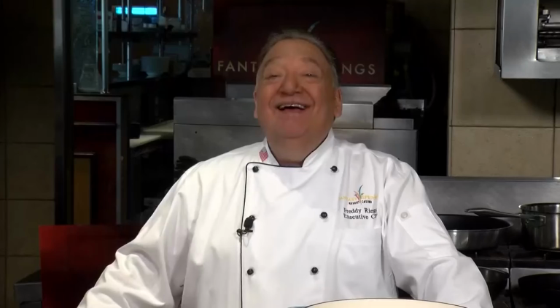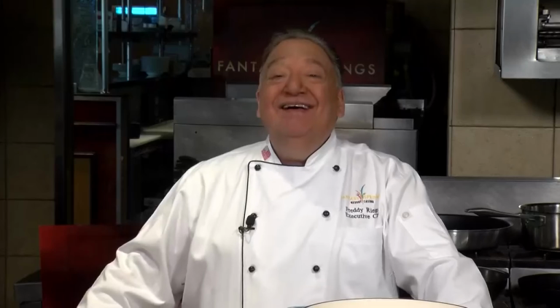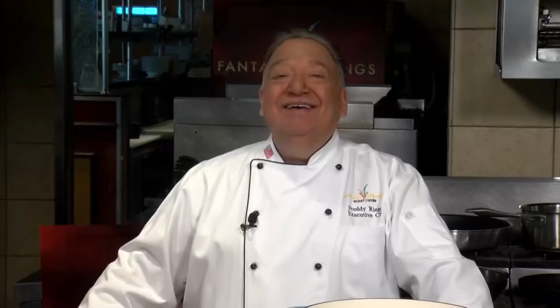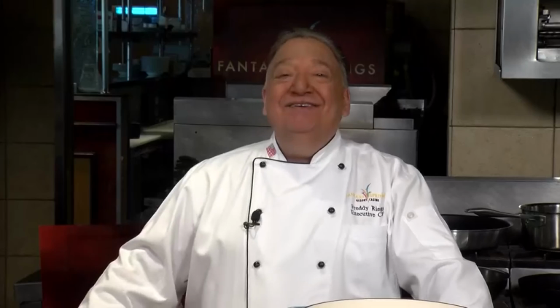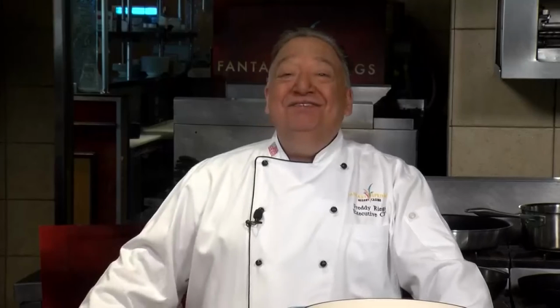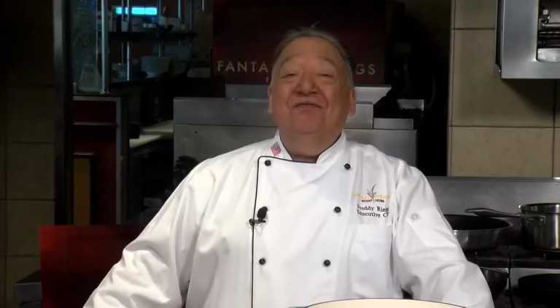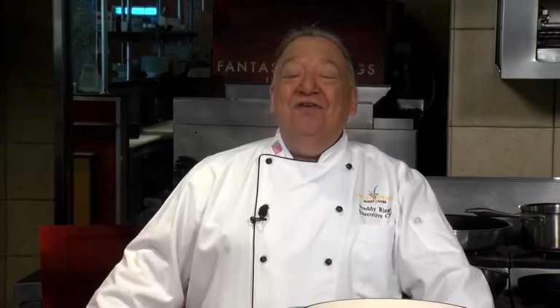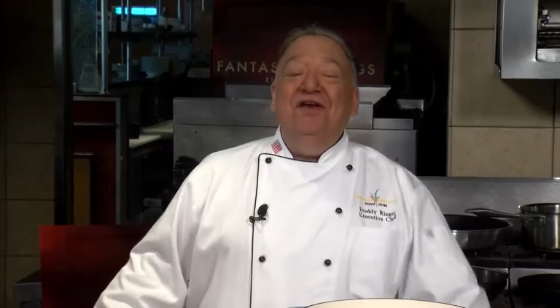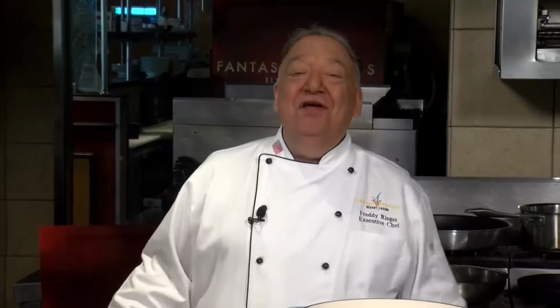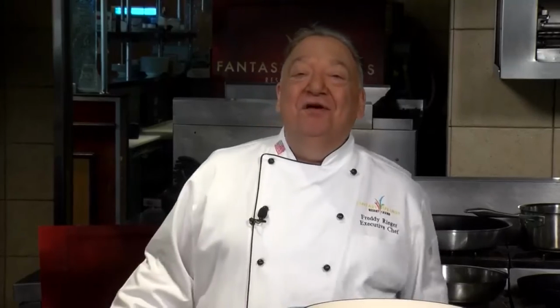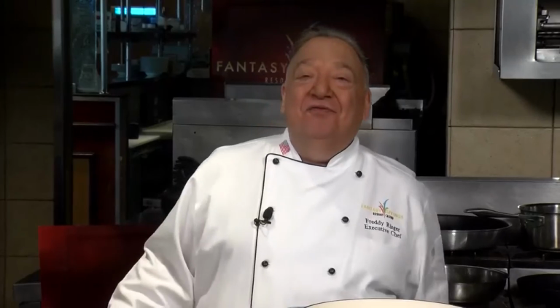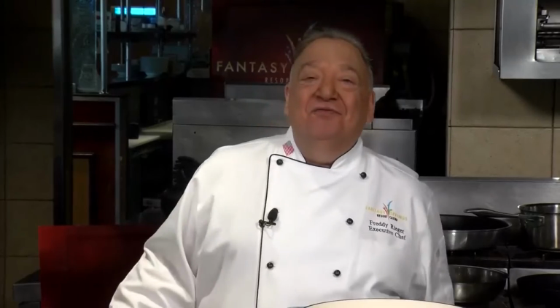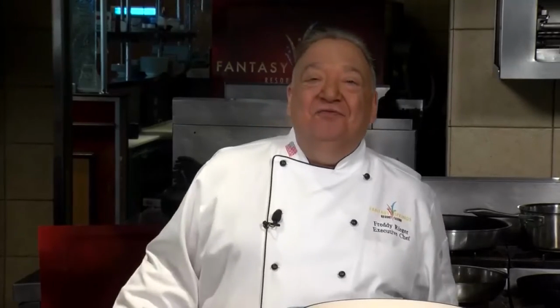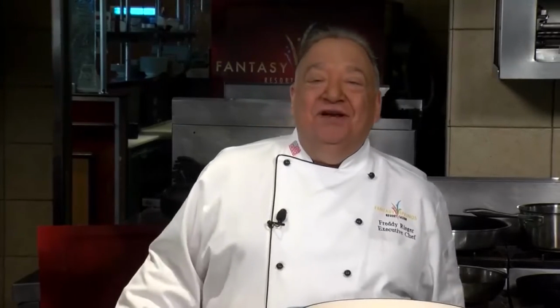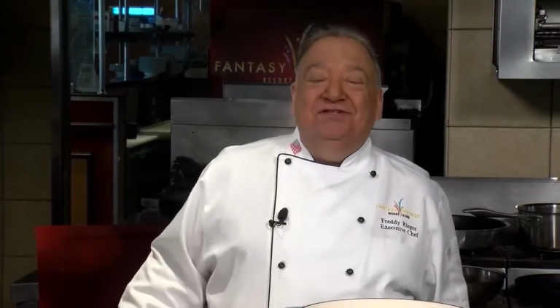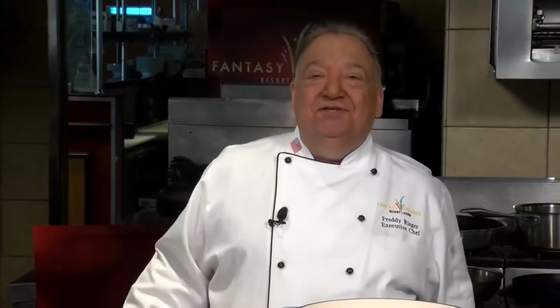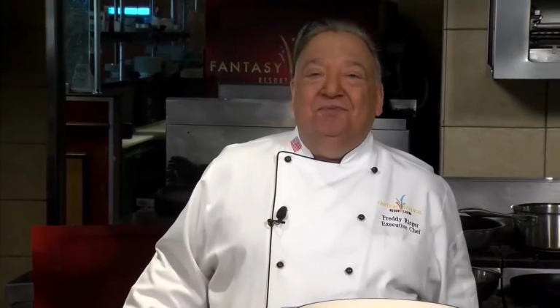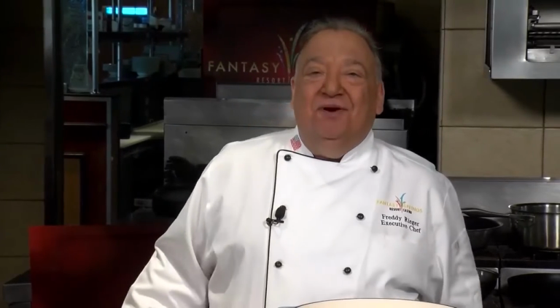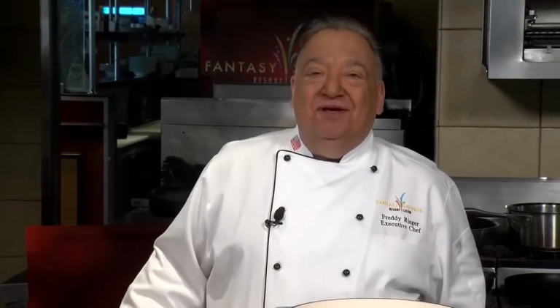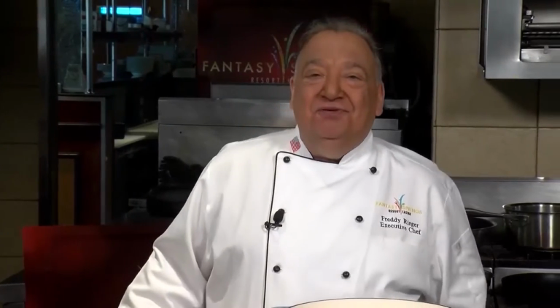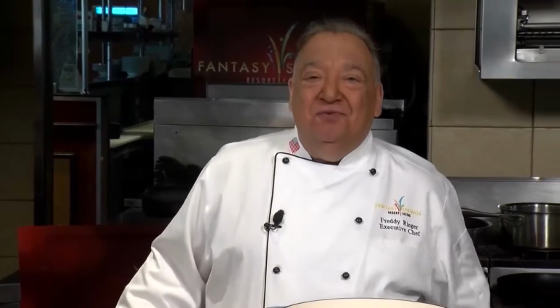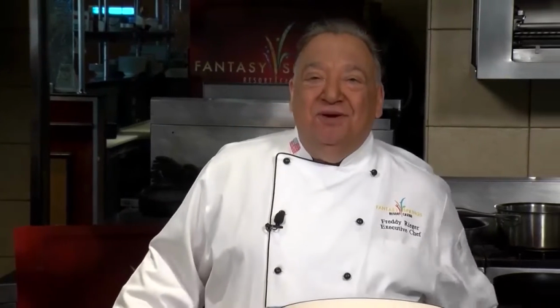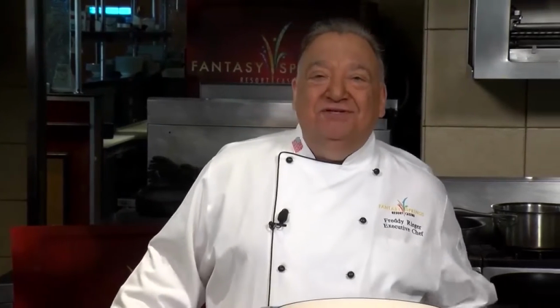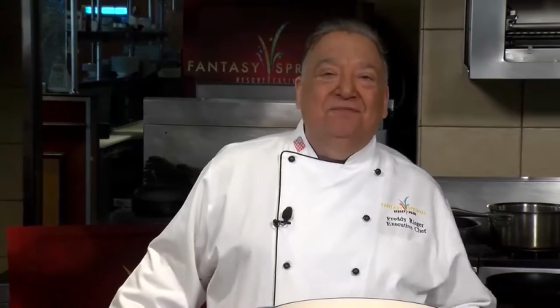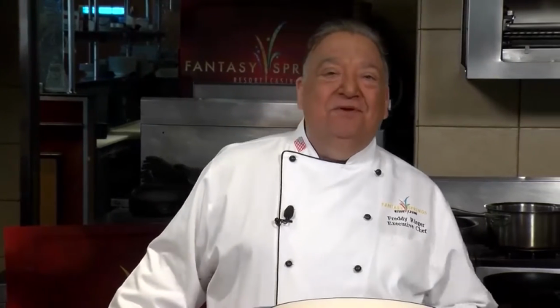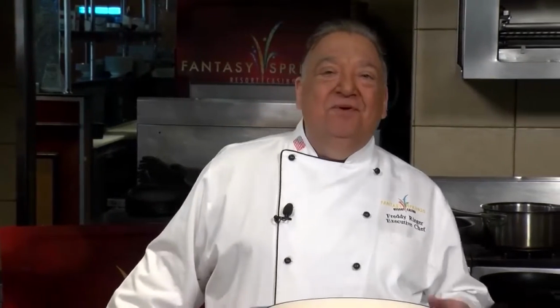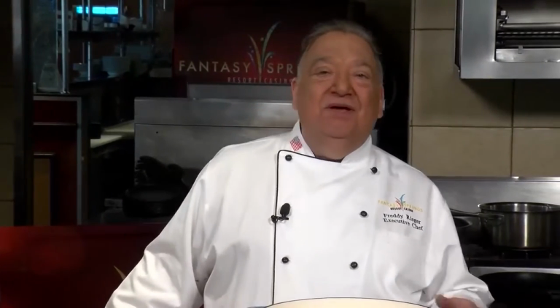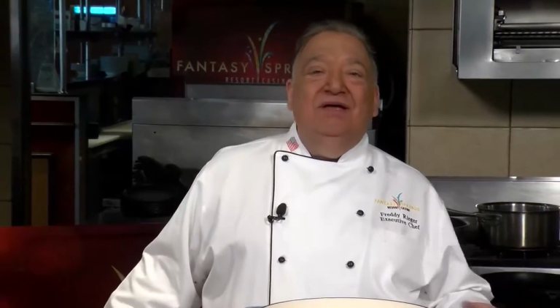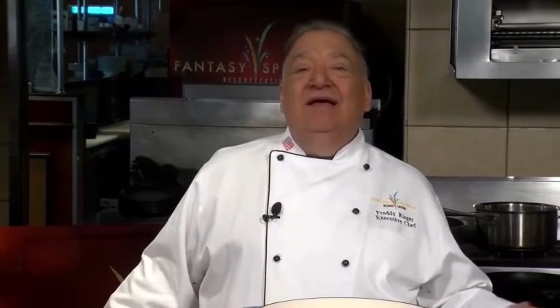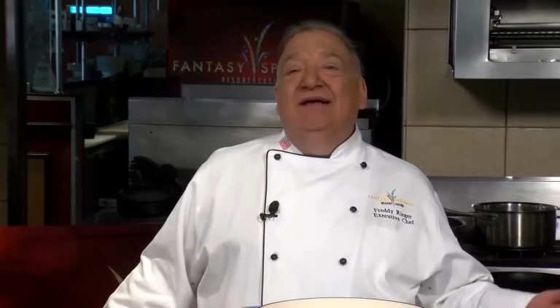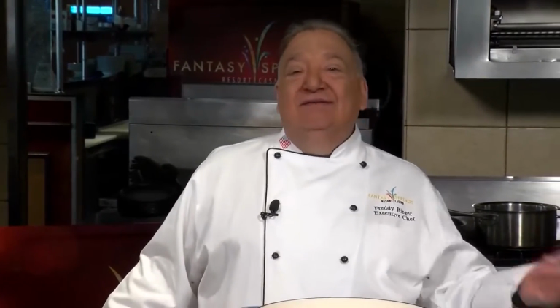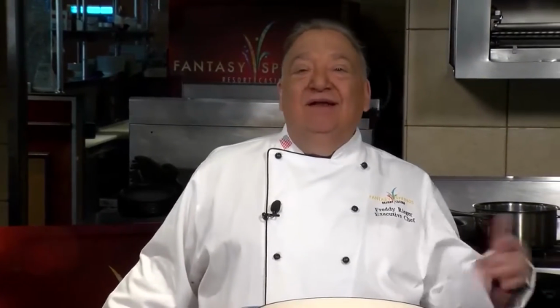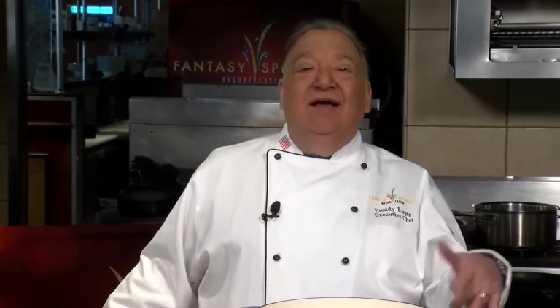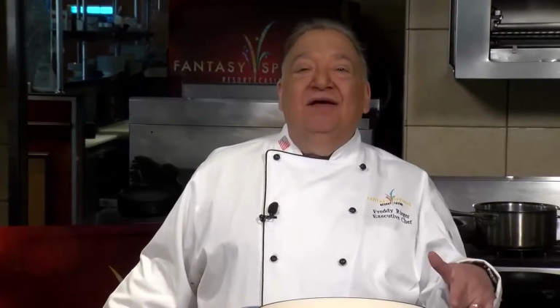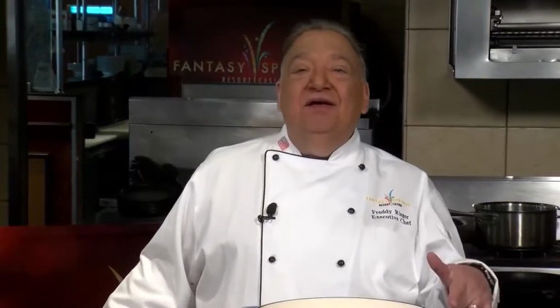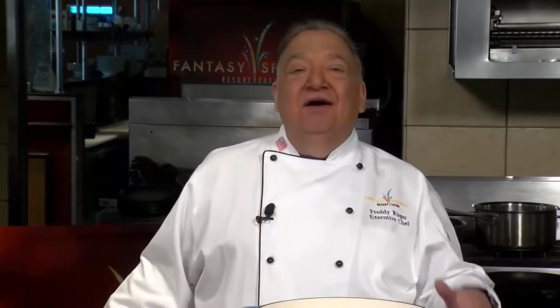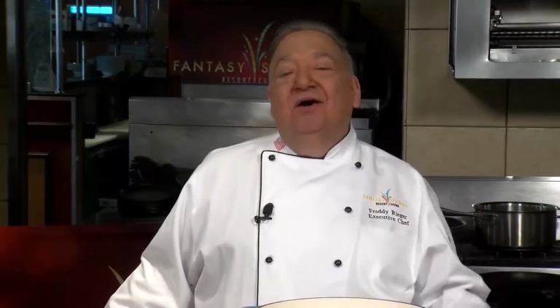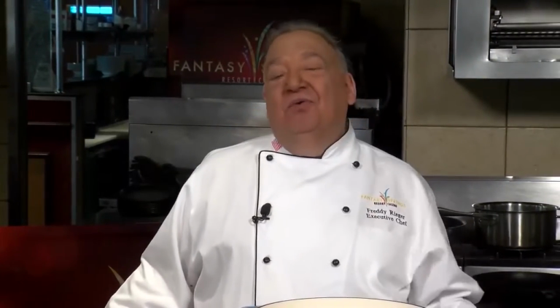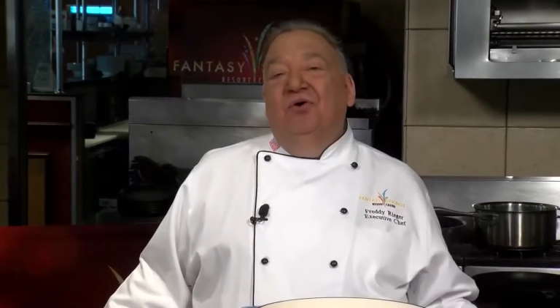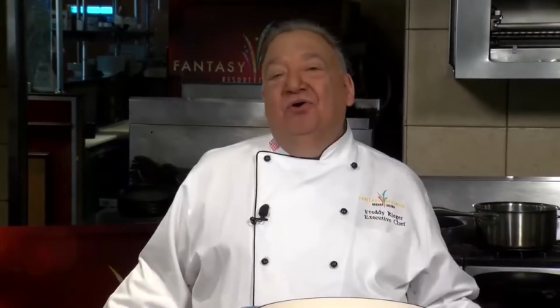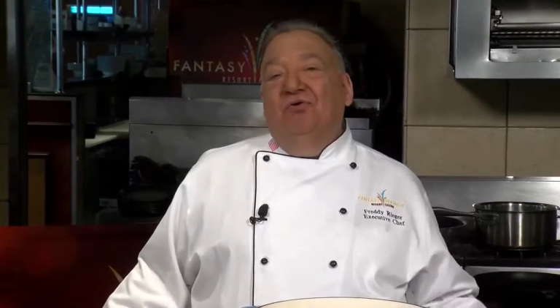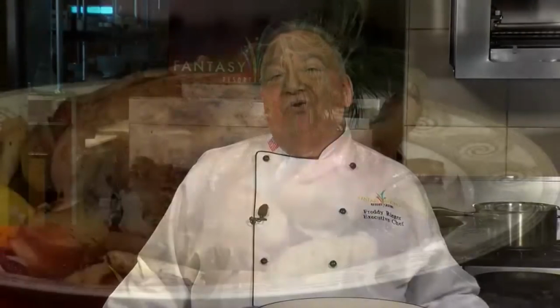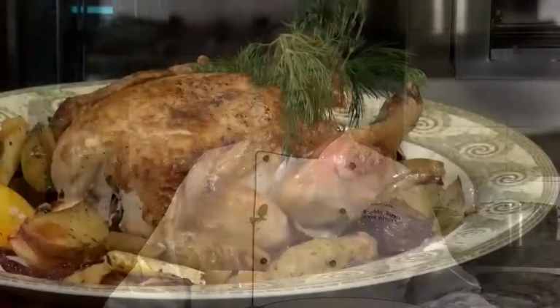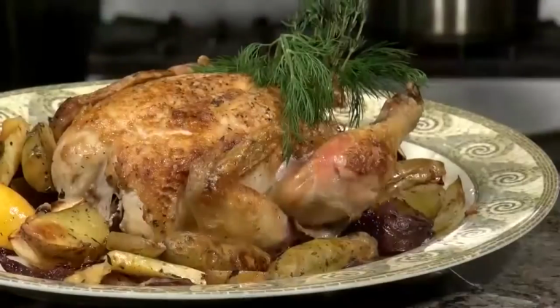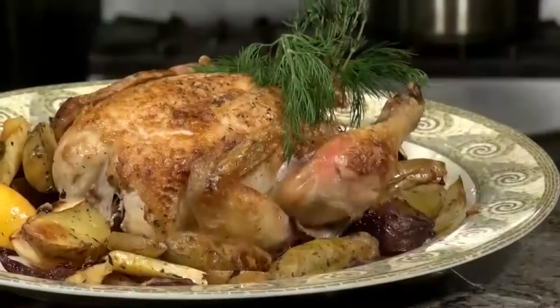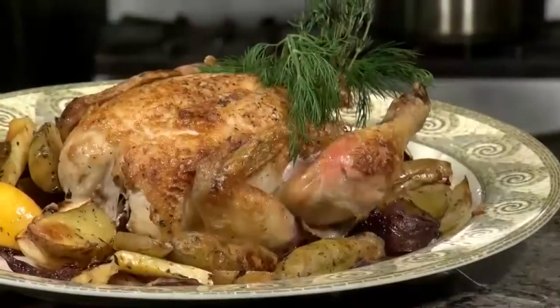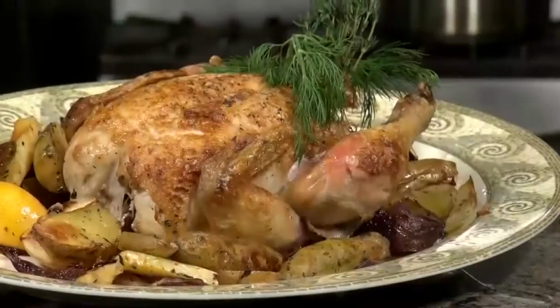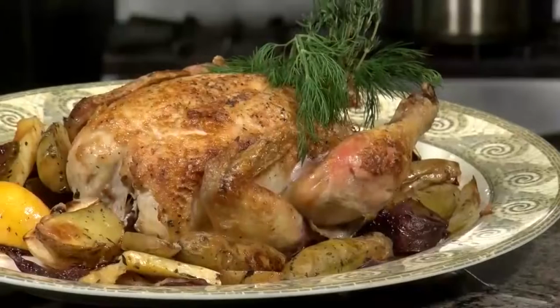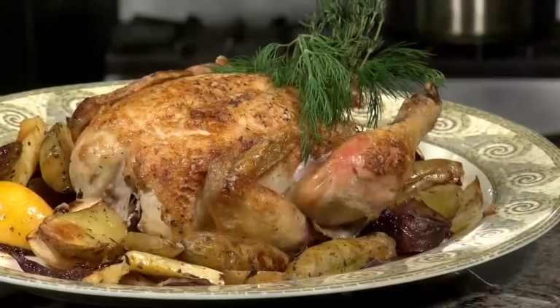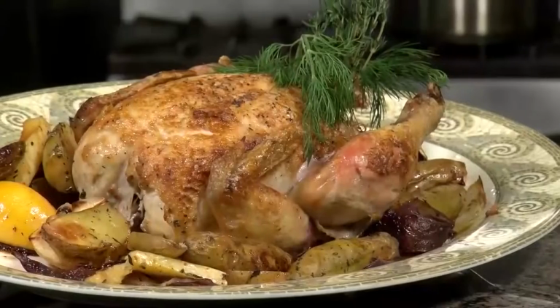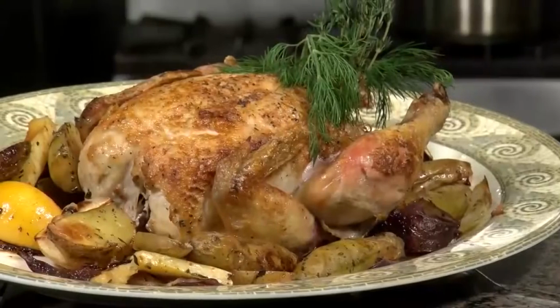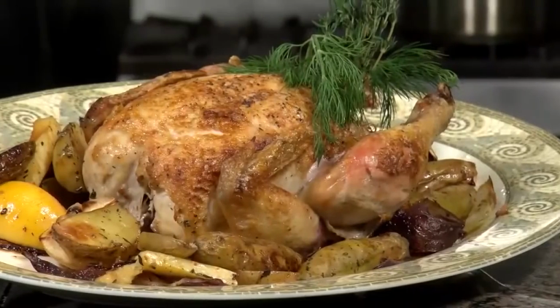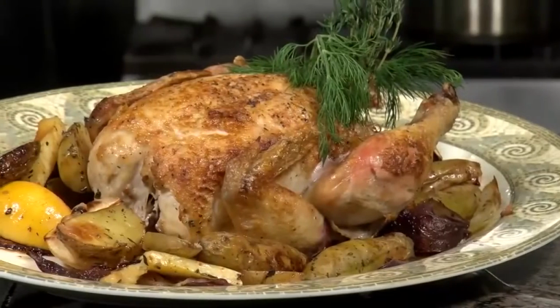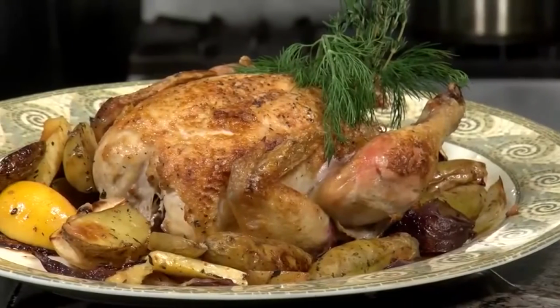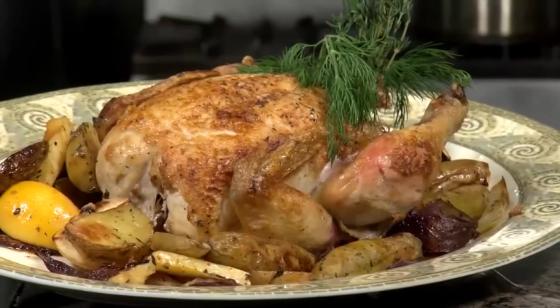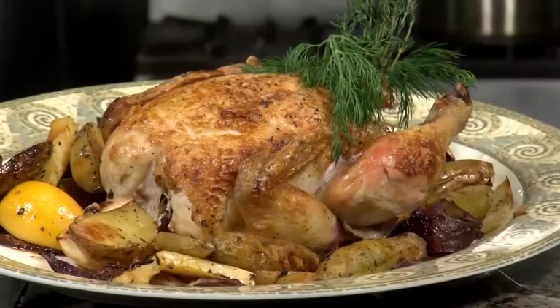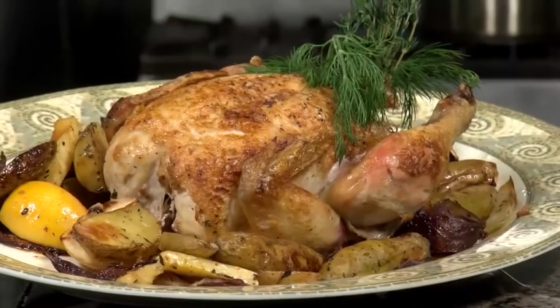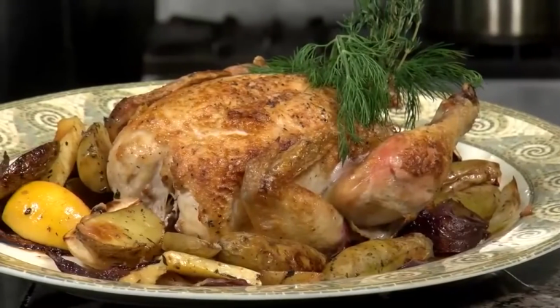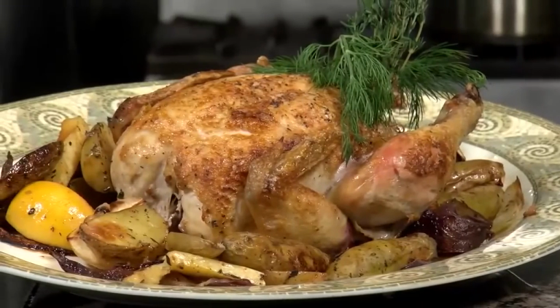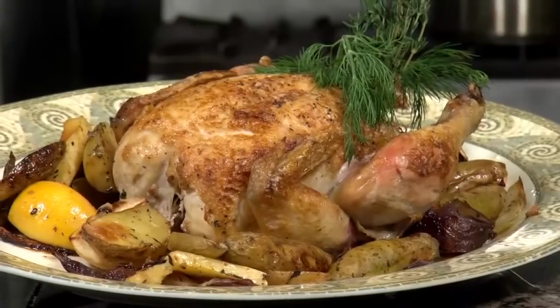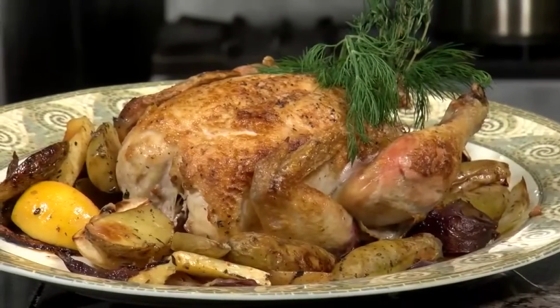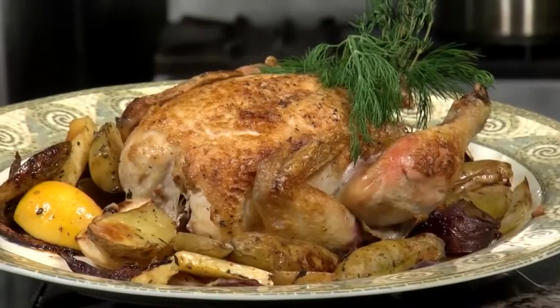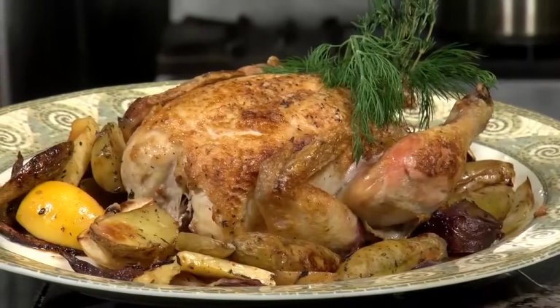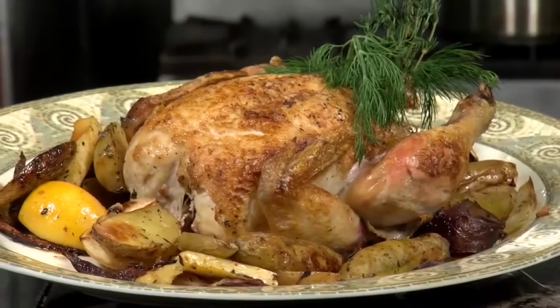Chef Reddy here from Fantasy Springs with my tip of the week. Today, we're going to roast a whole chicken in a Dutch oven.